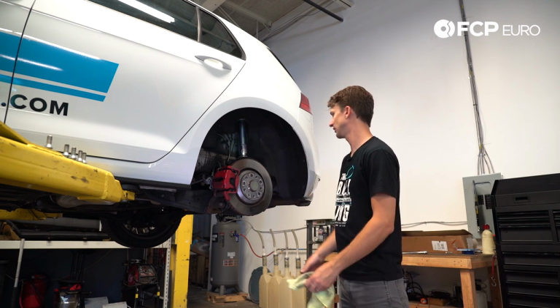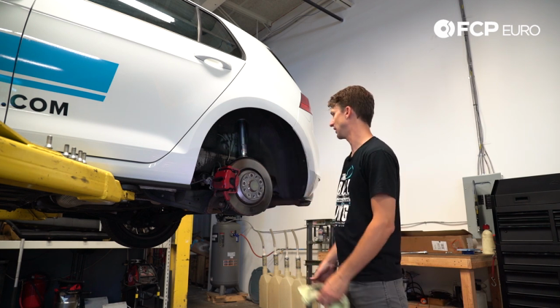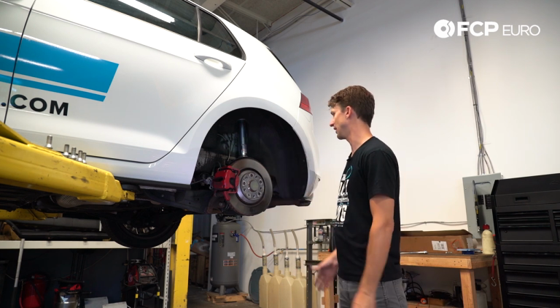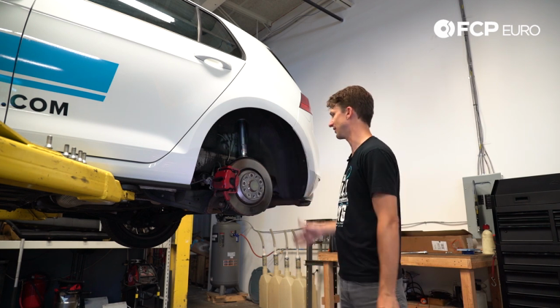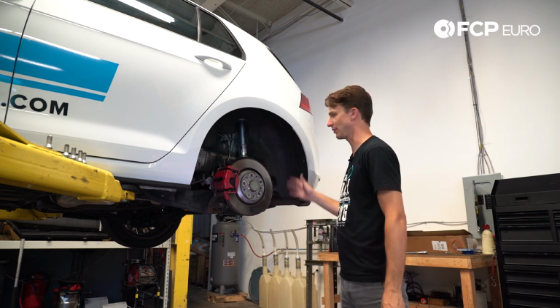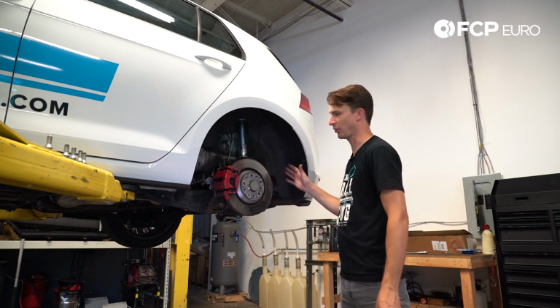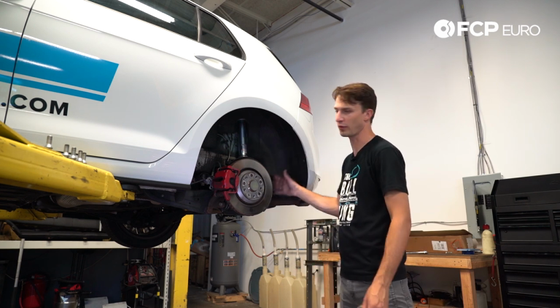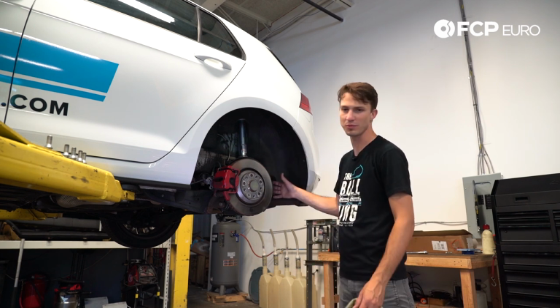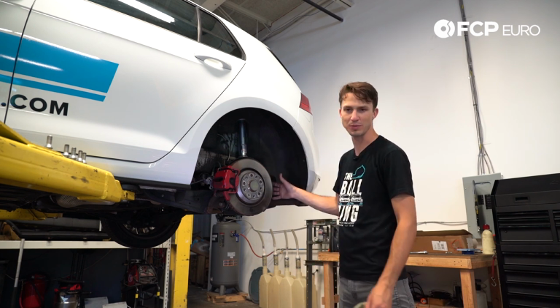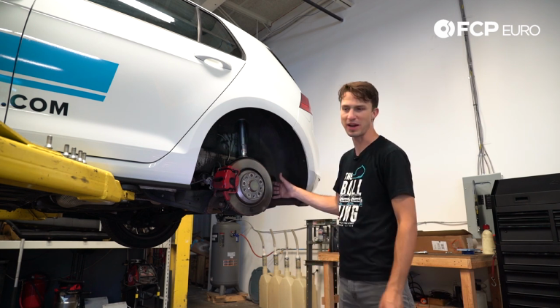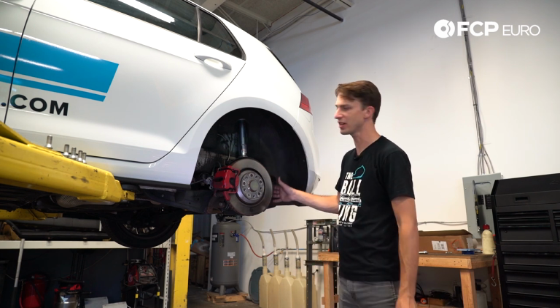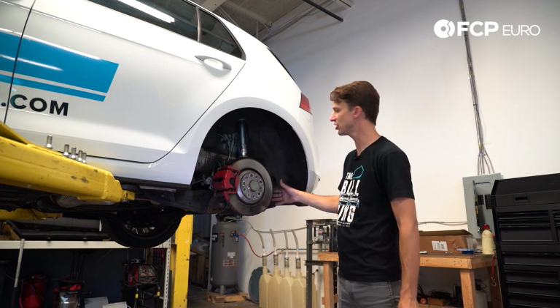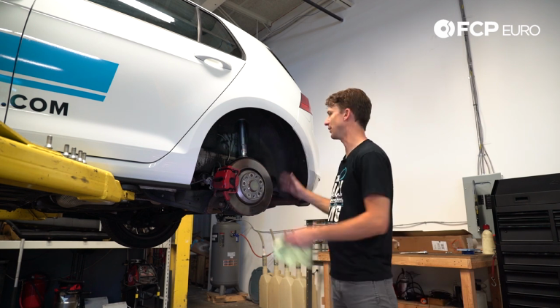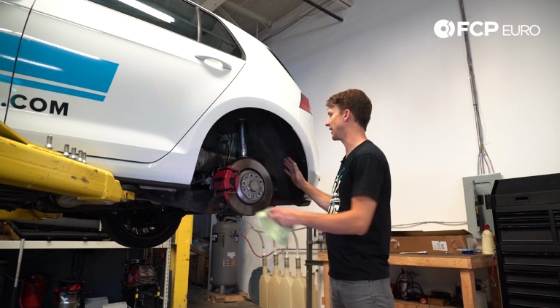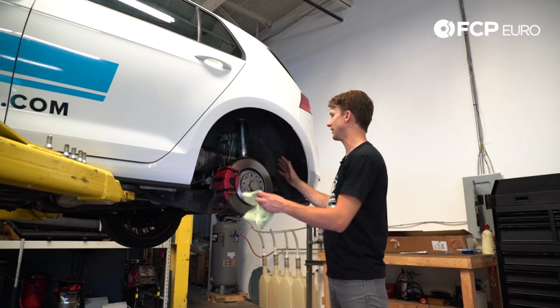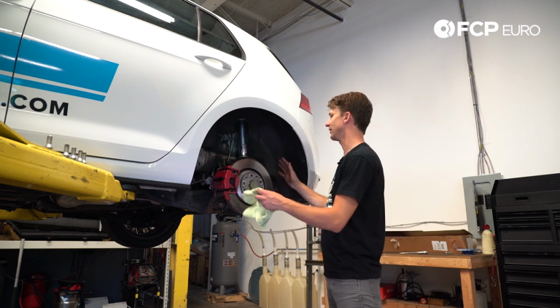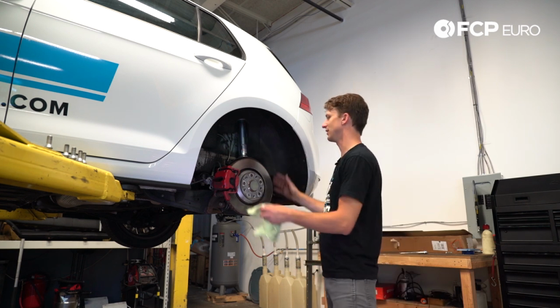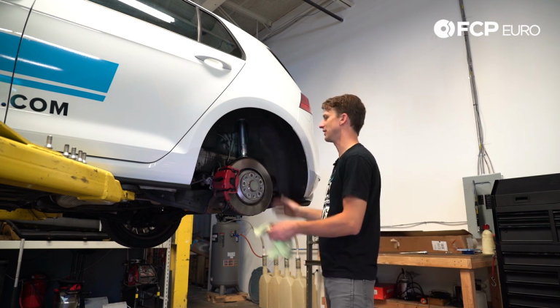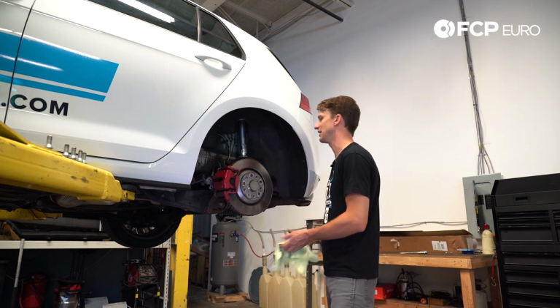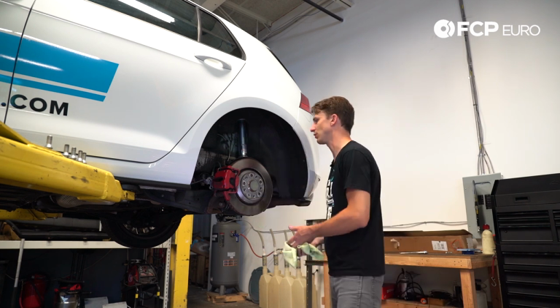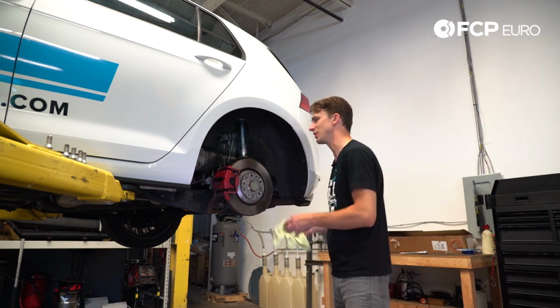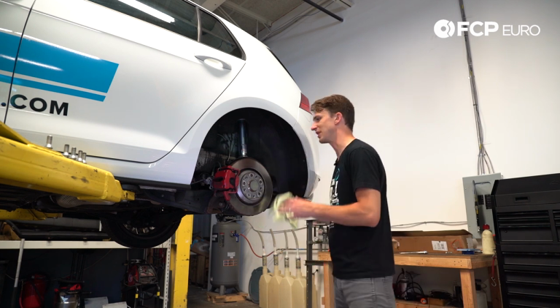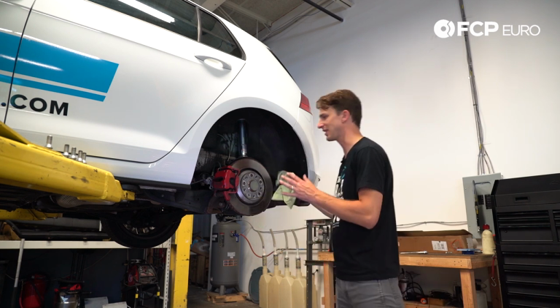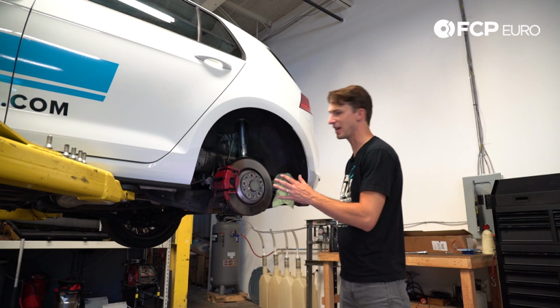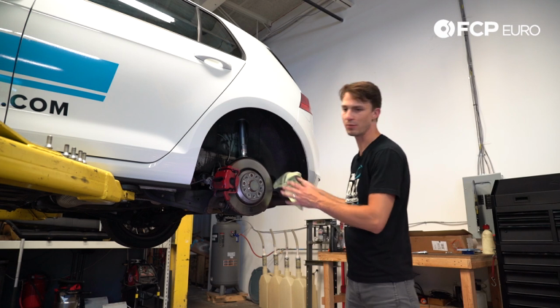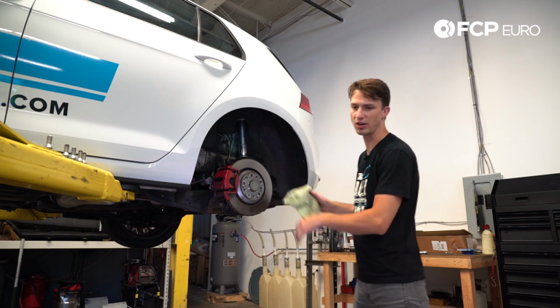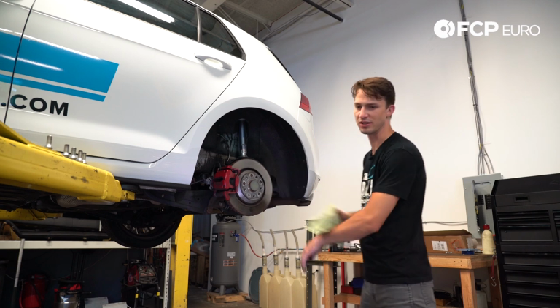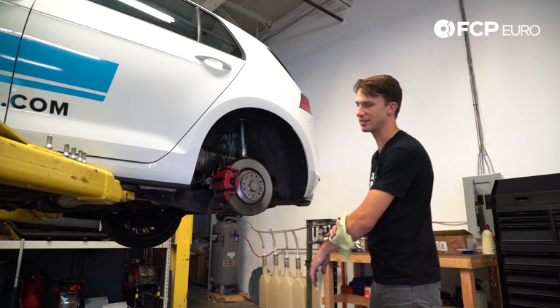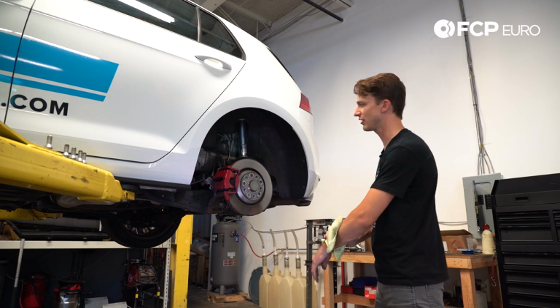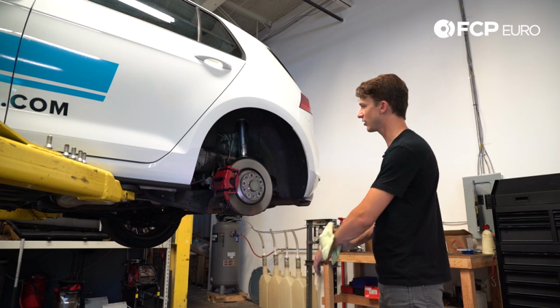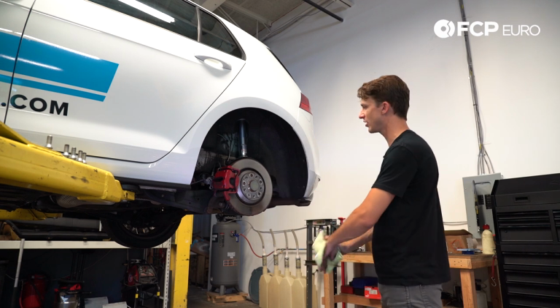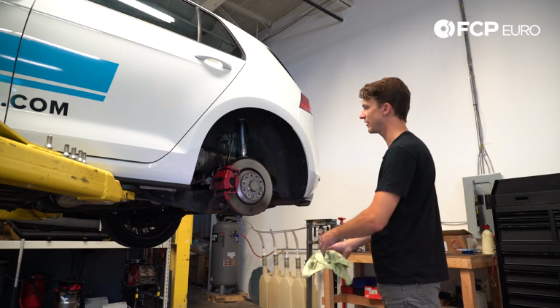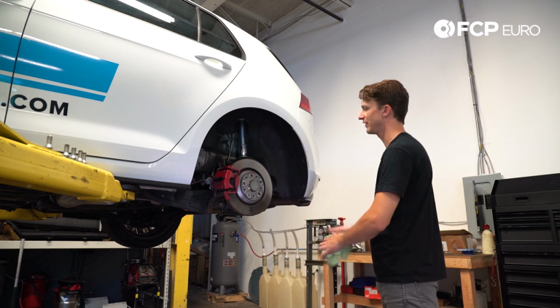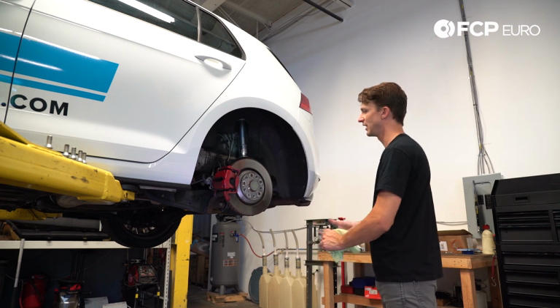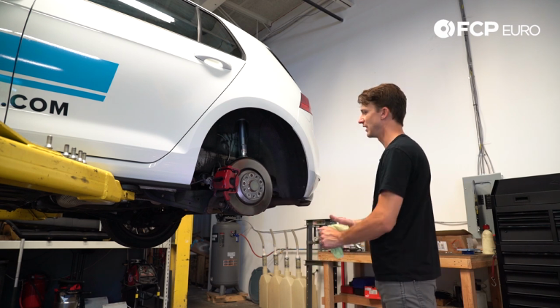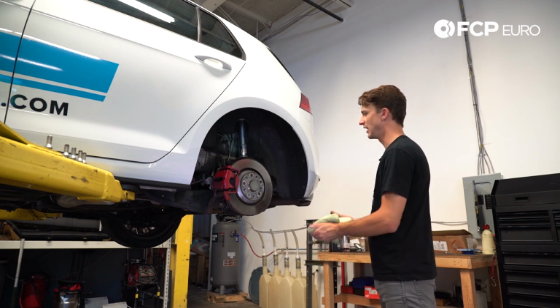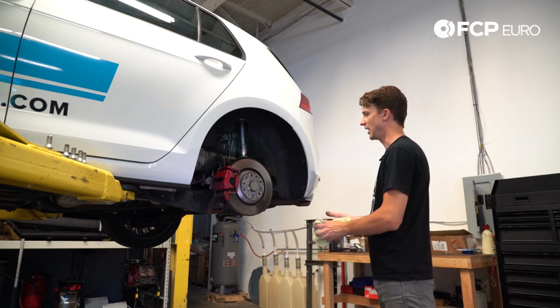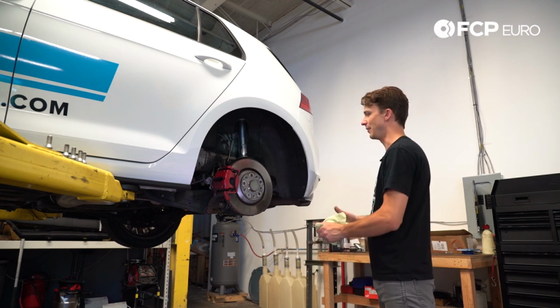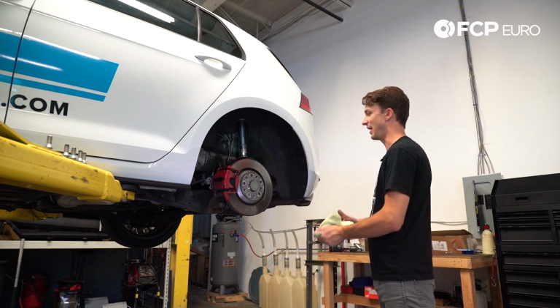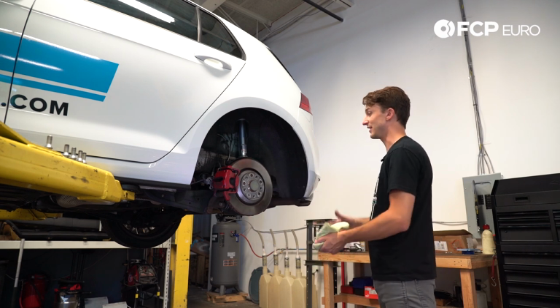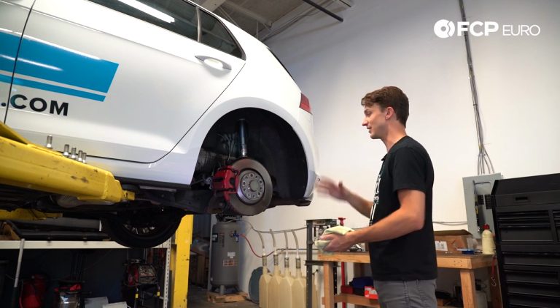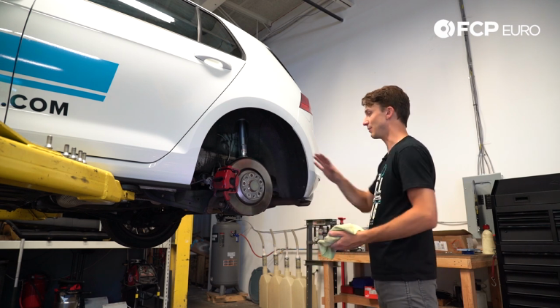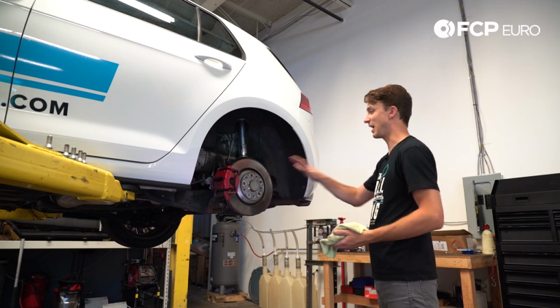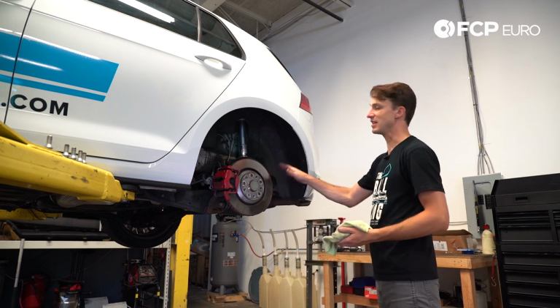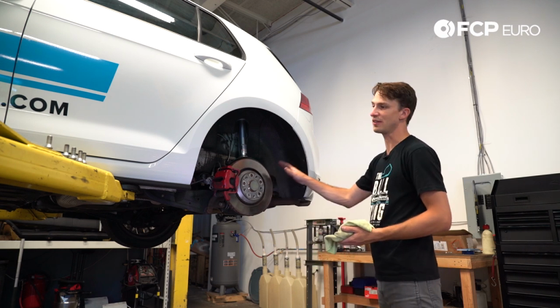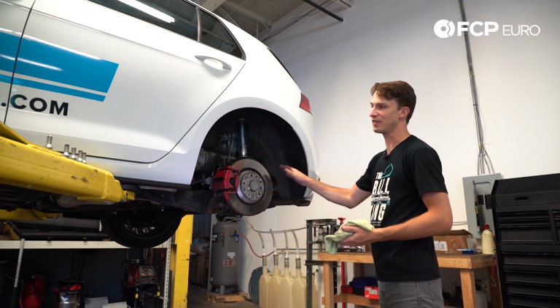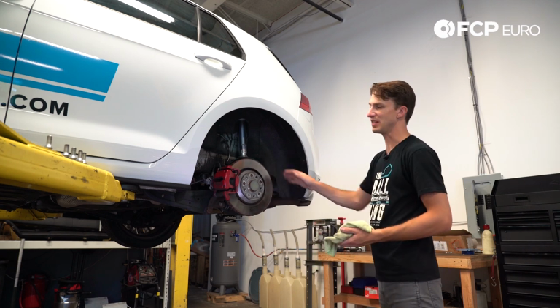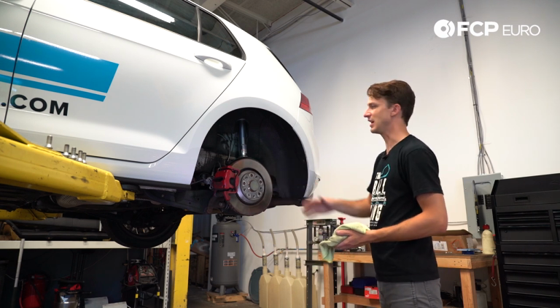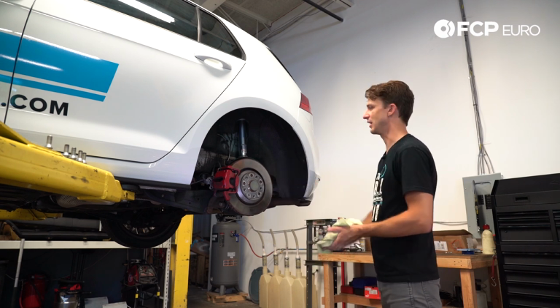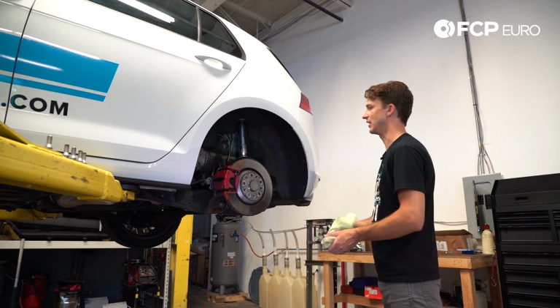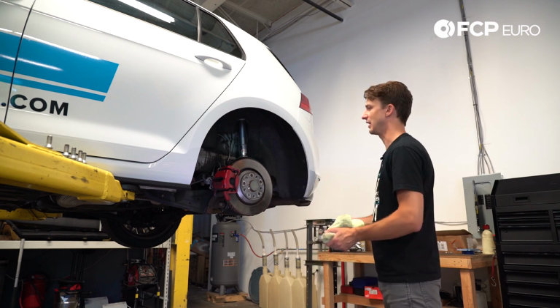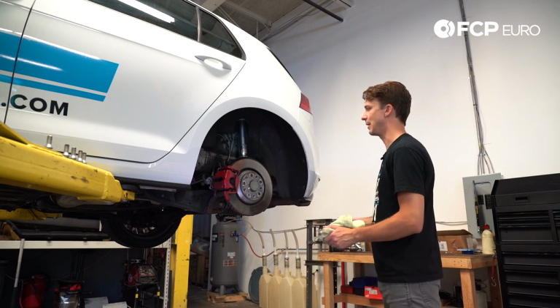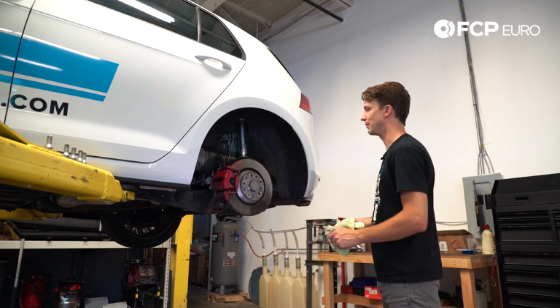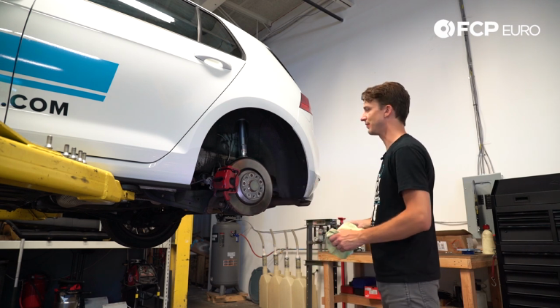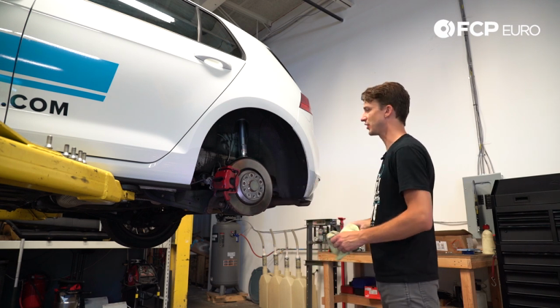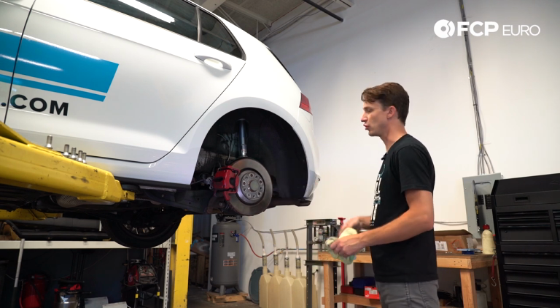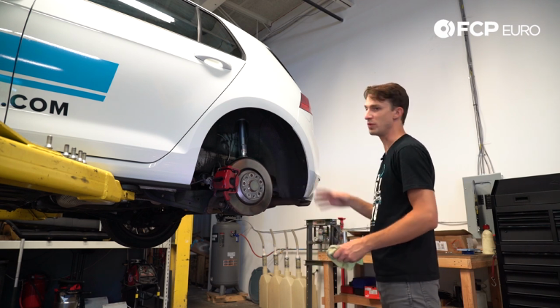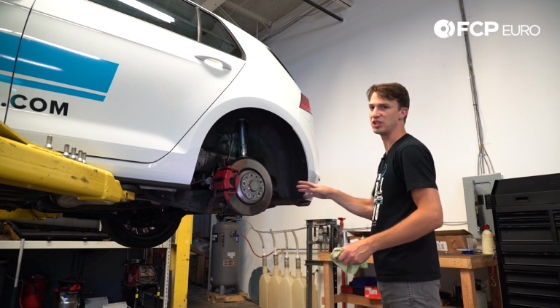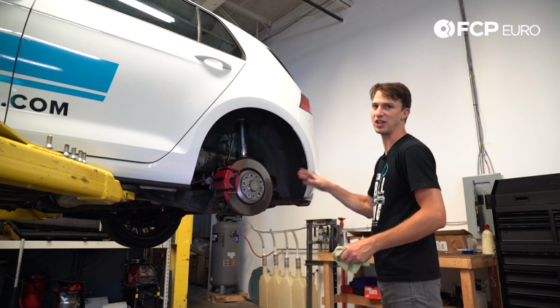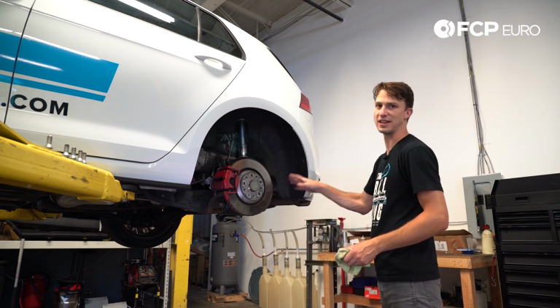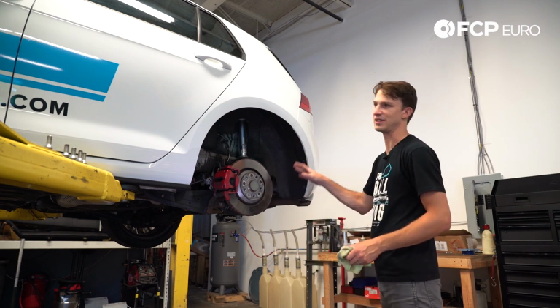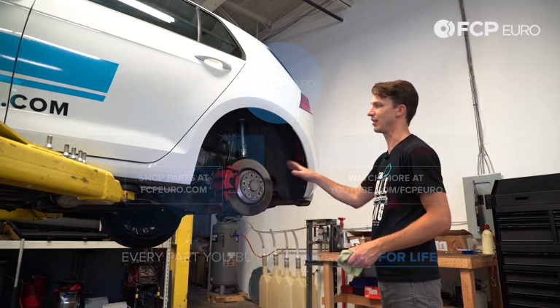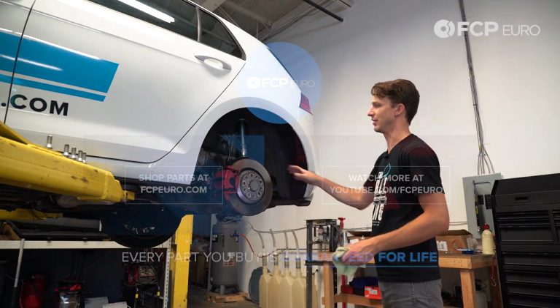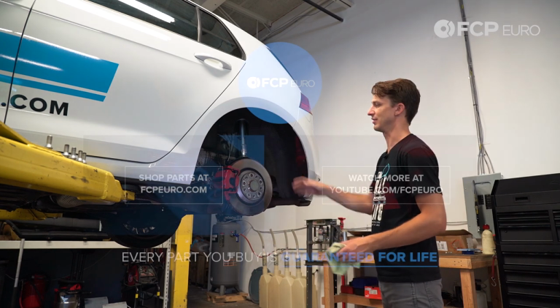This is a performance package, but this would be the same on a standard Golf and many of the MQB chassis cars.